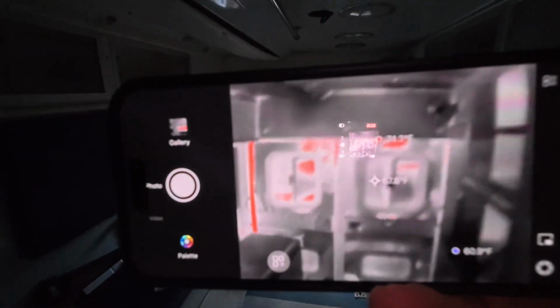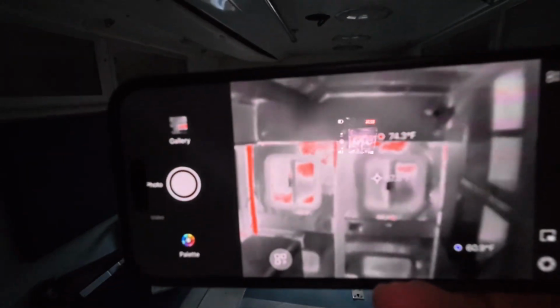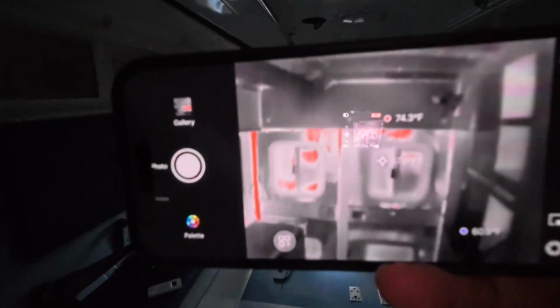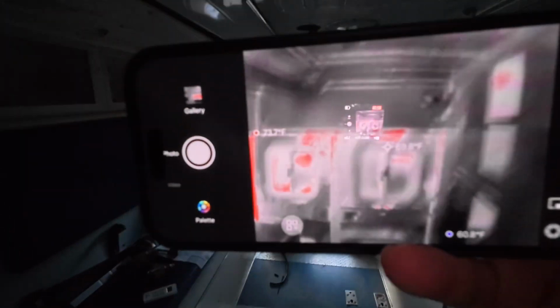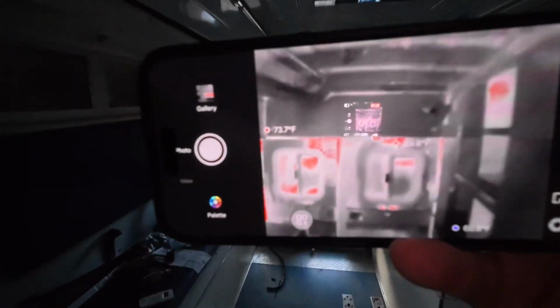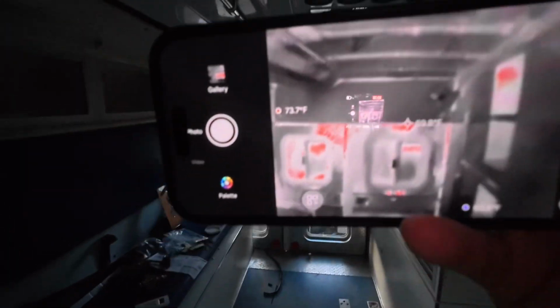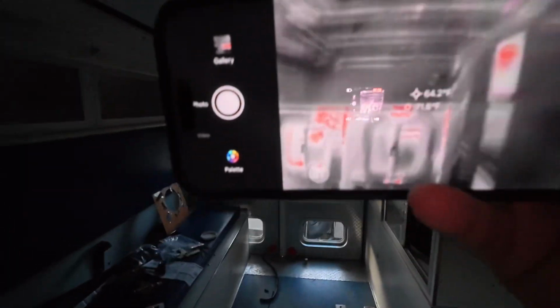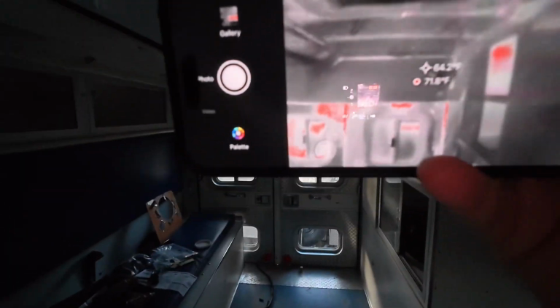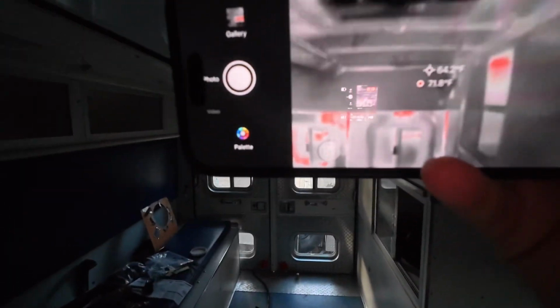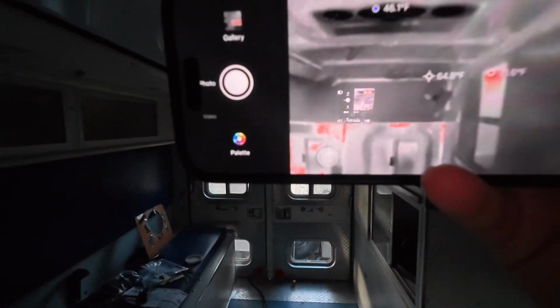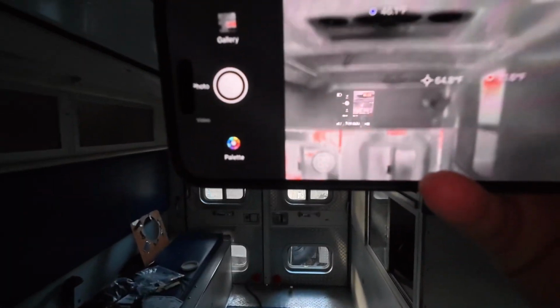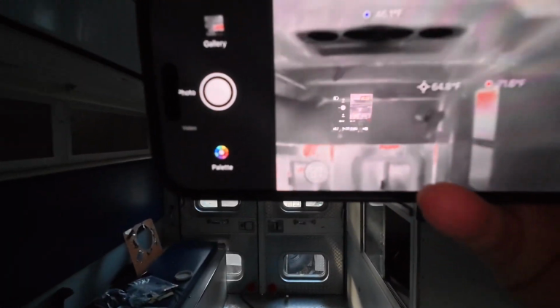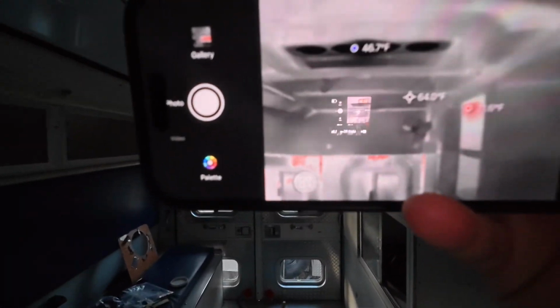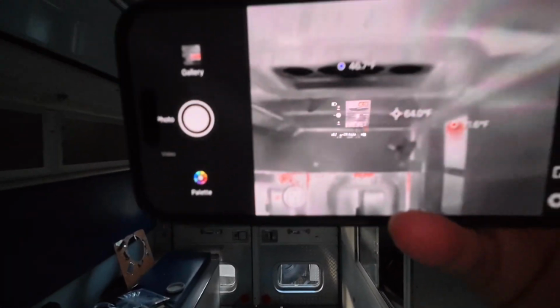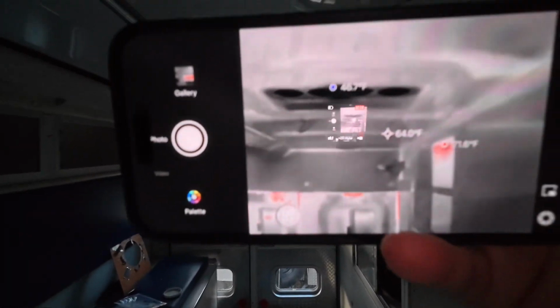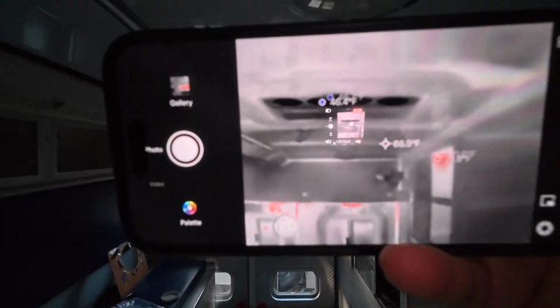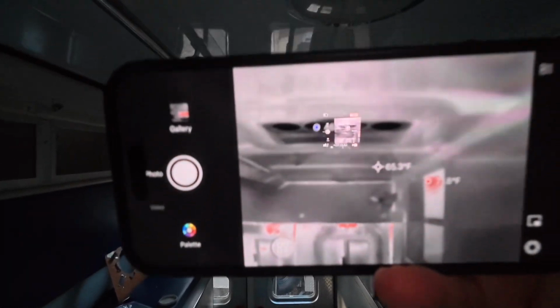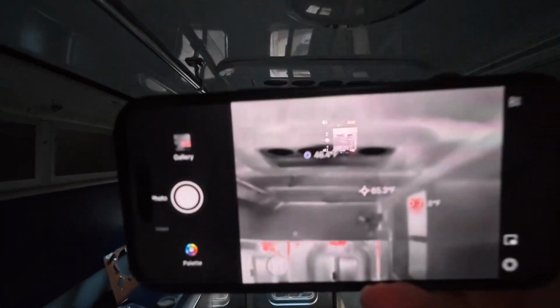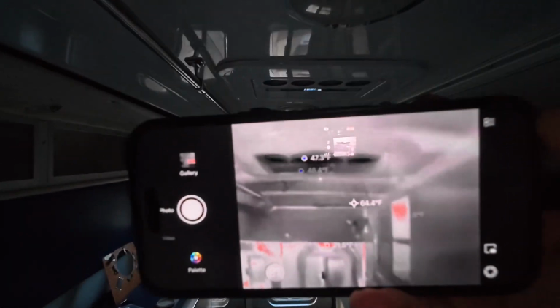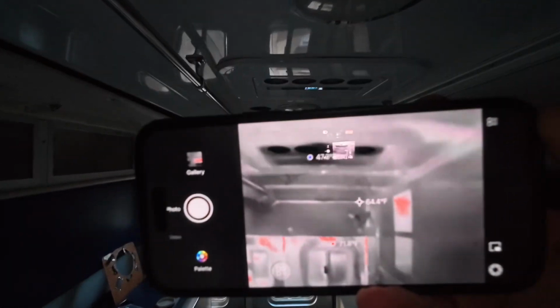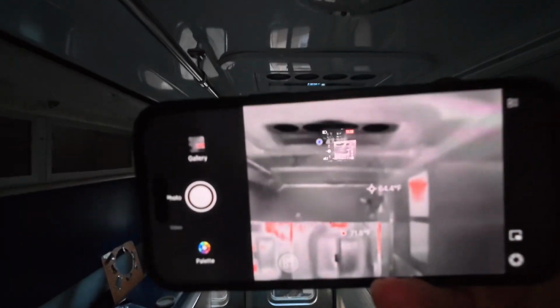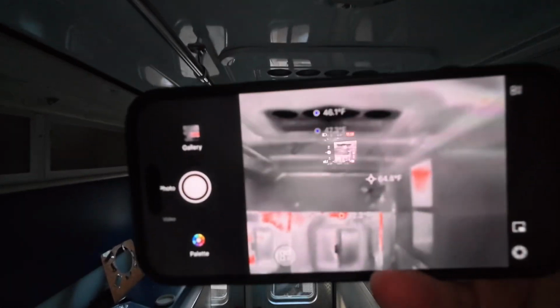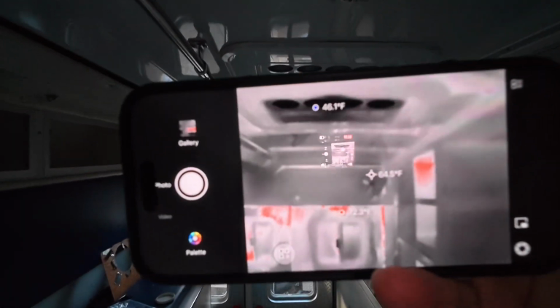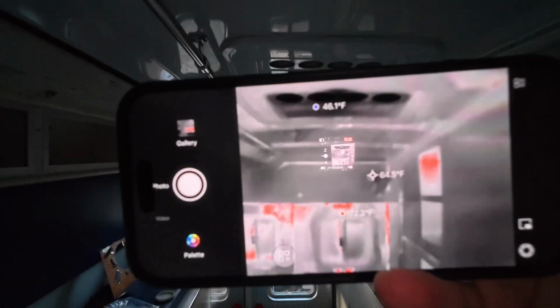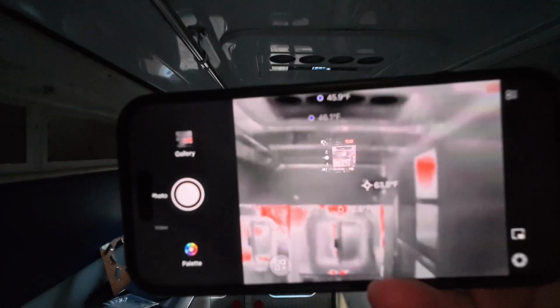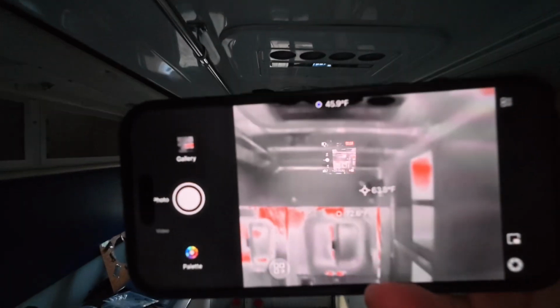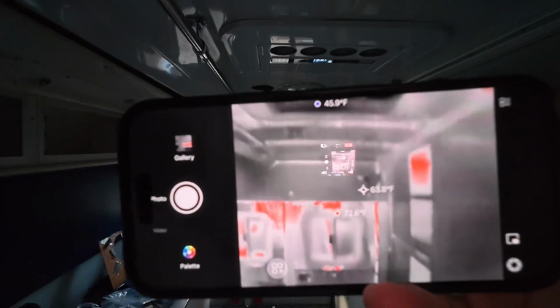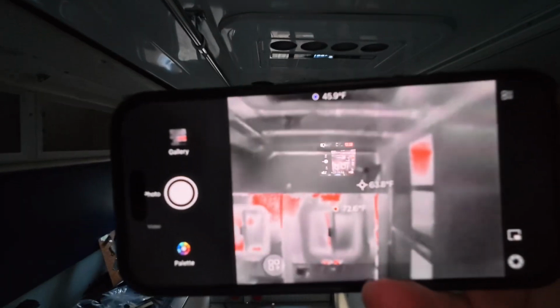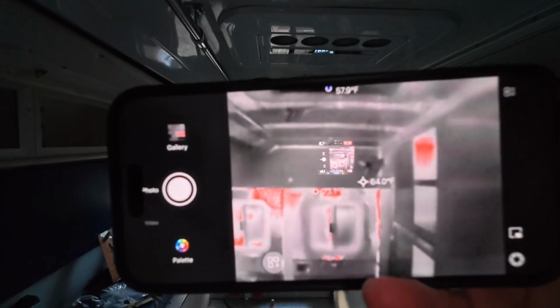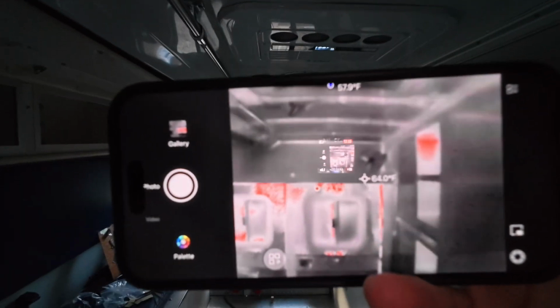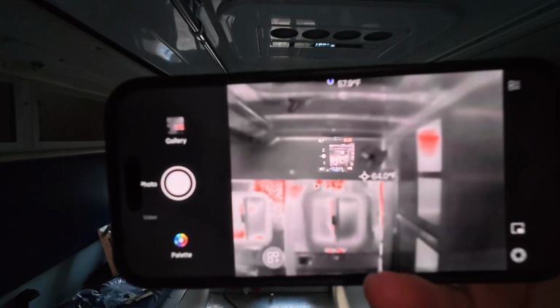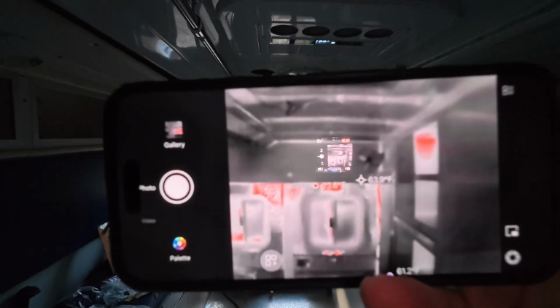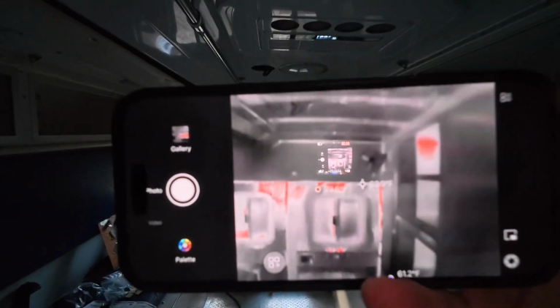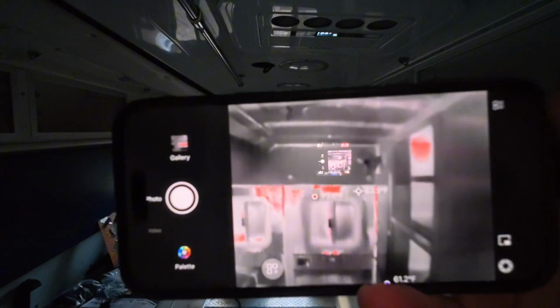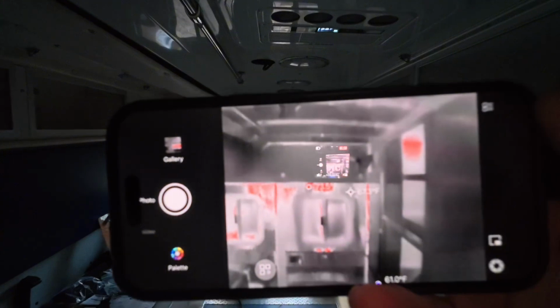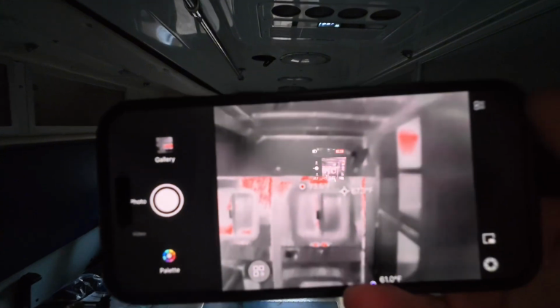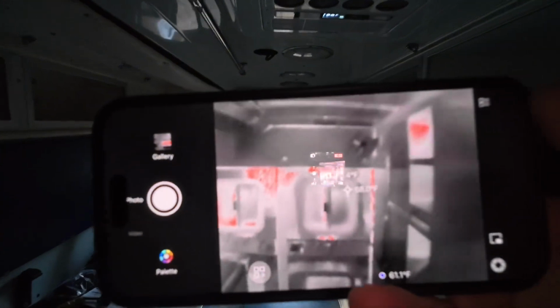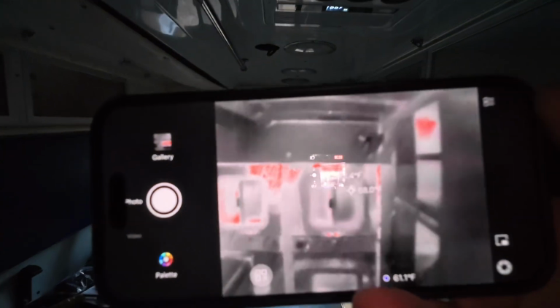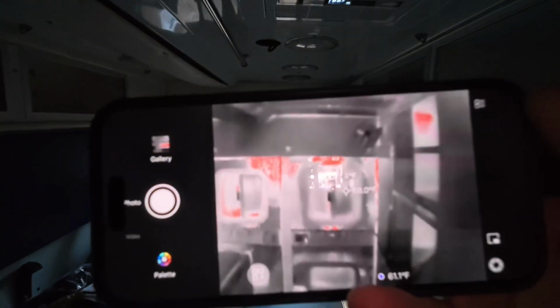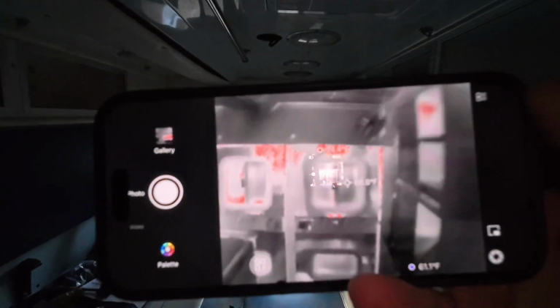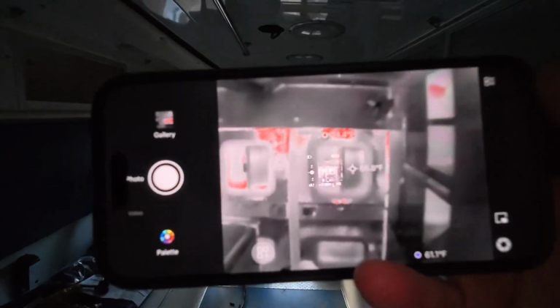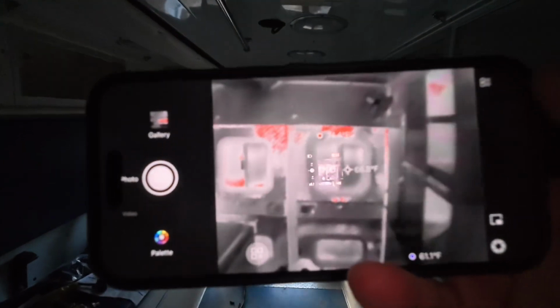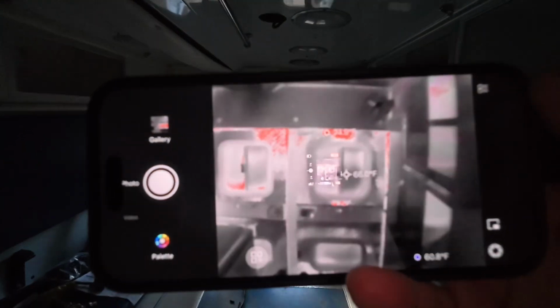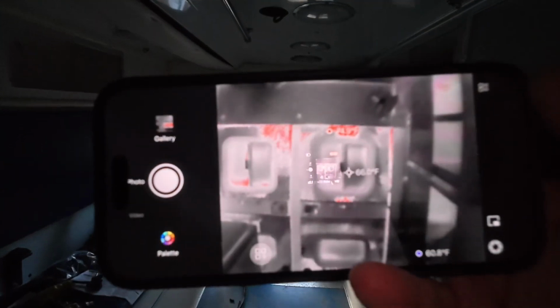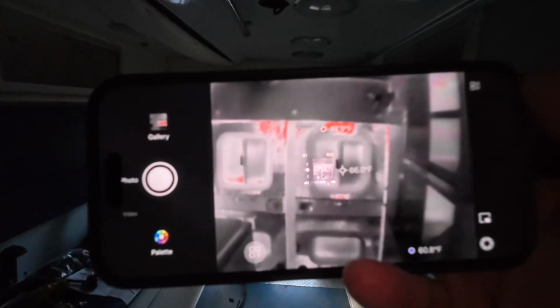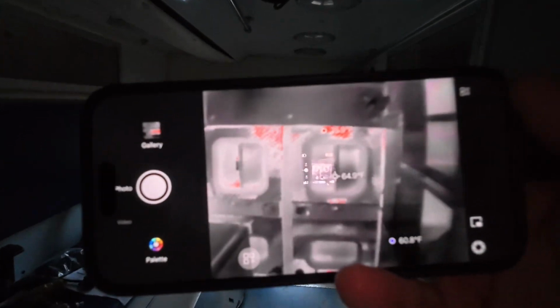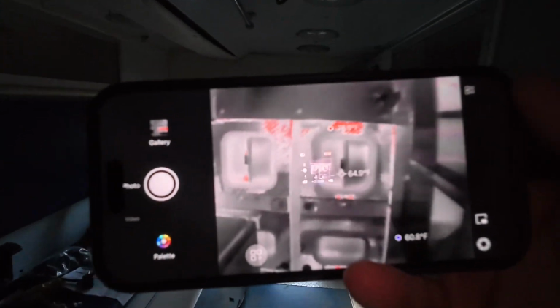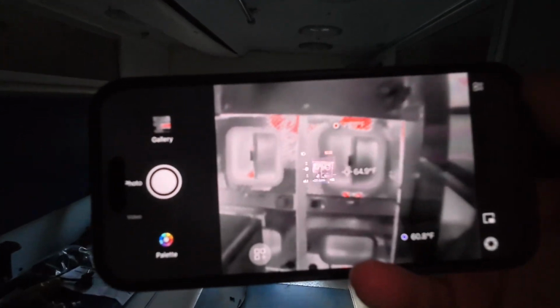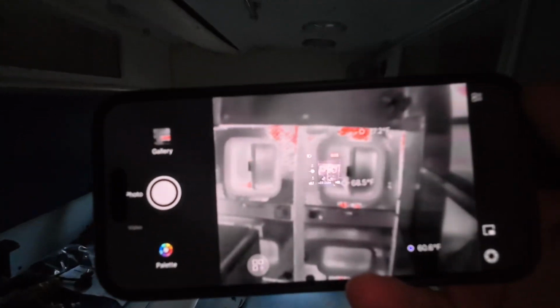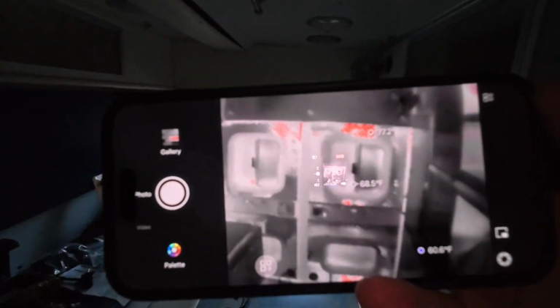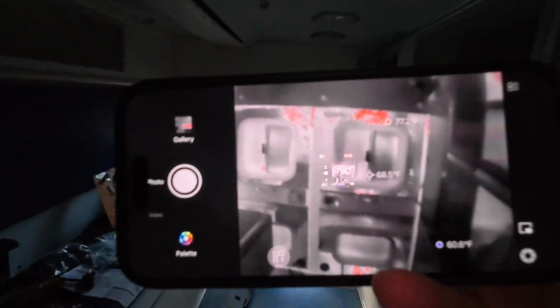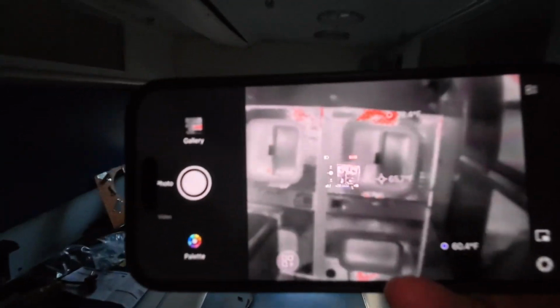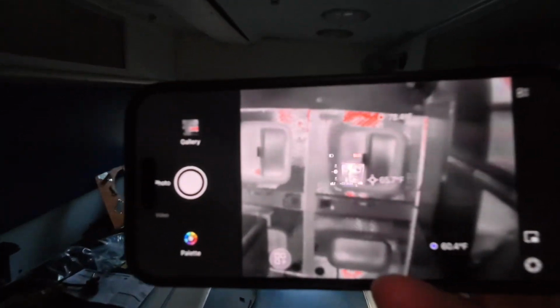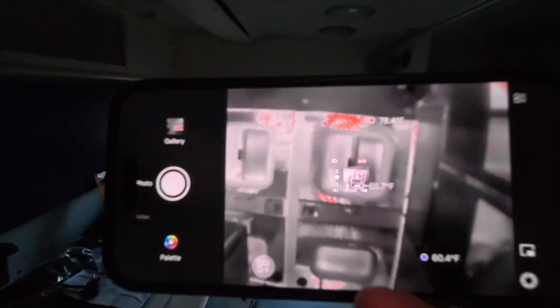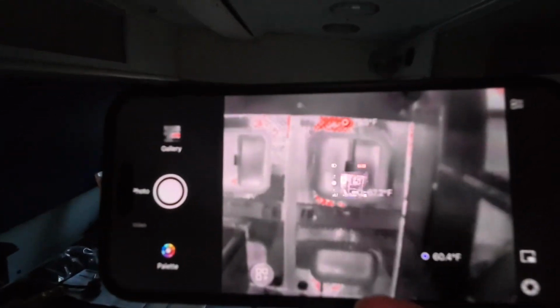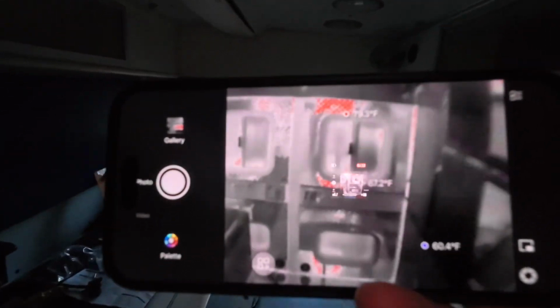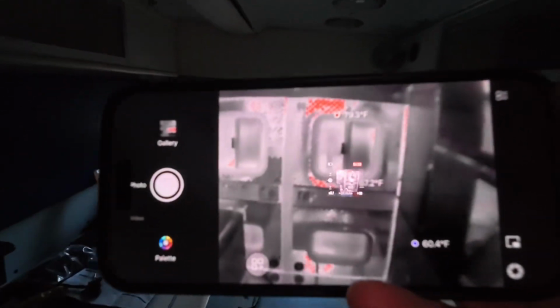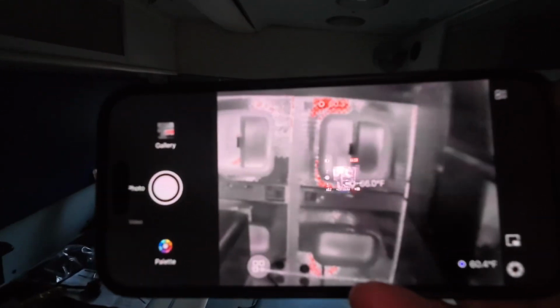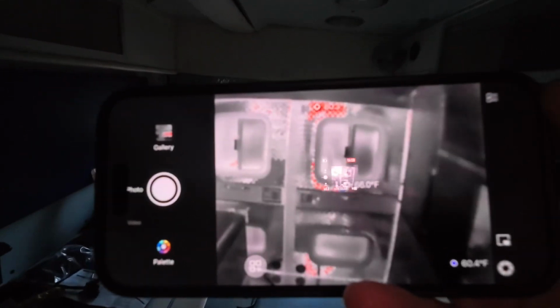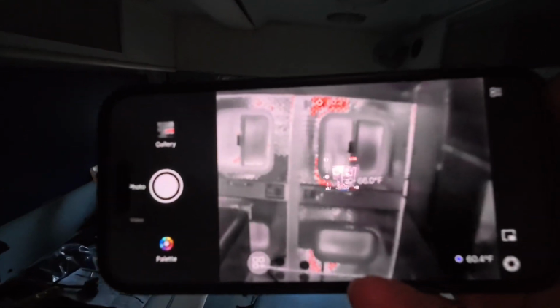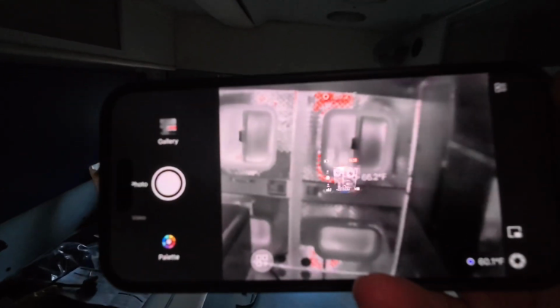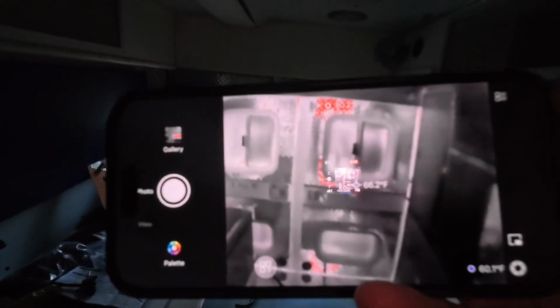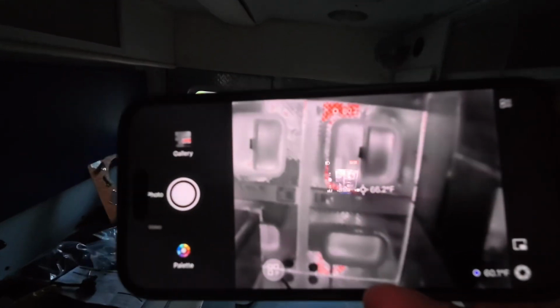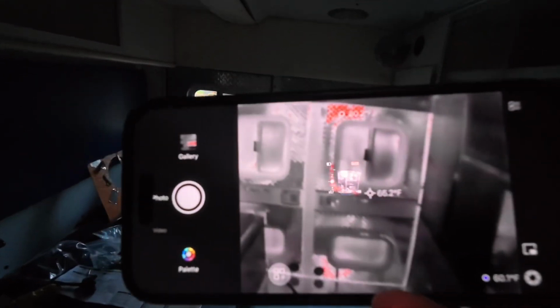This camera is amazing. Thermomaster — I'm going to put a link in the description so you guys can see where to get this. This is awesome.